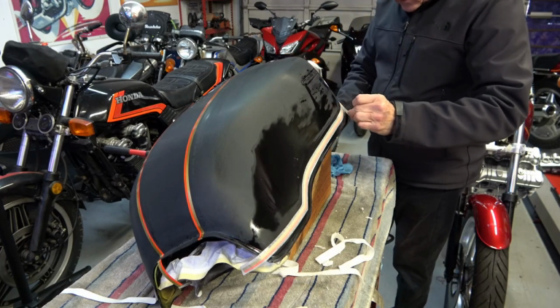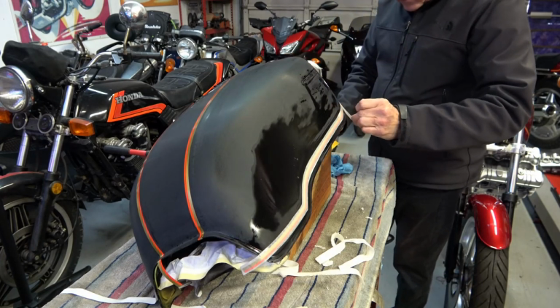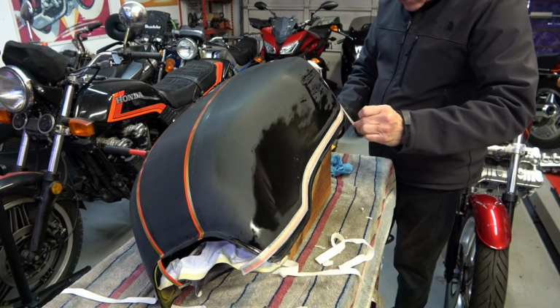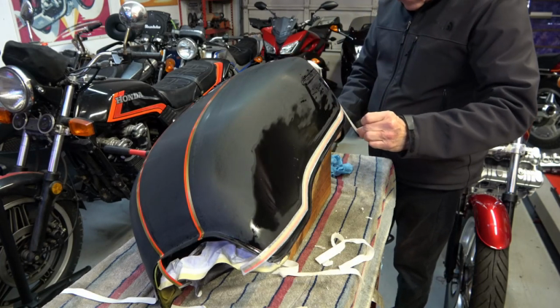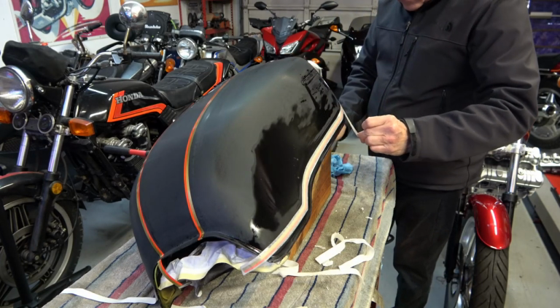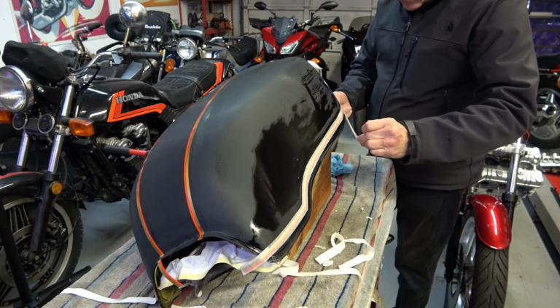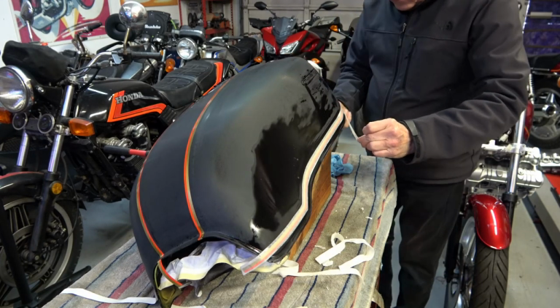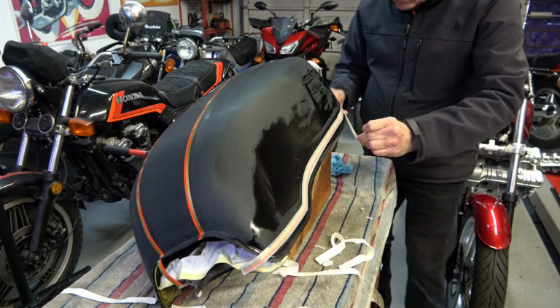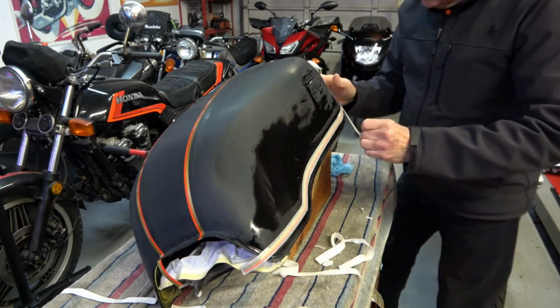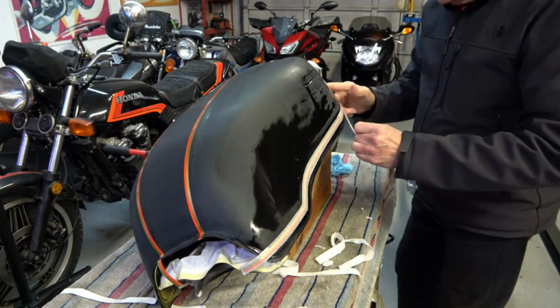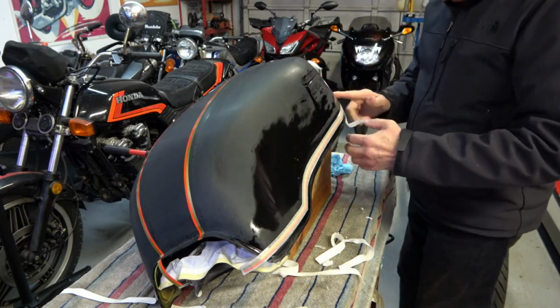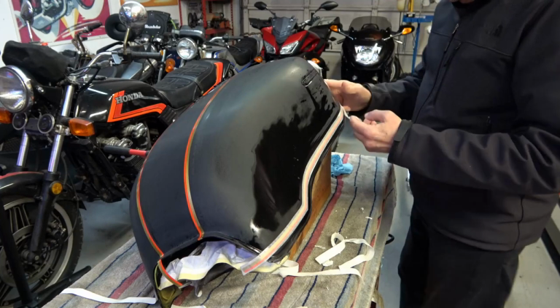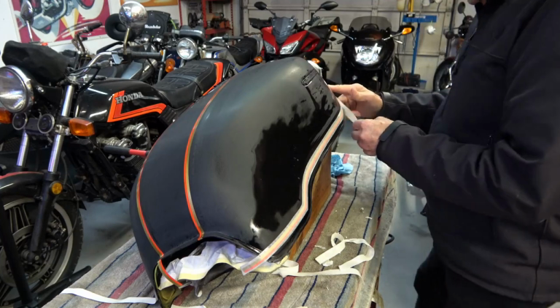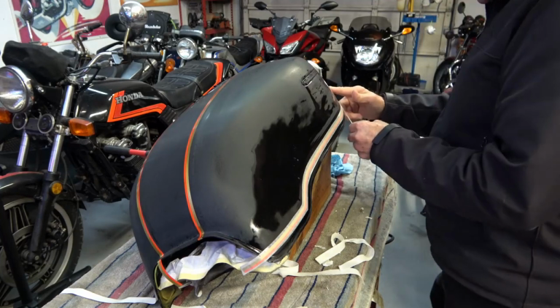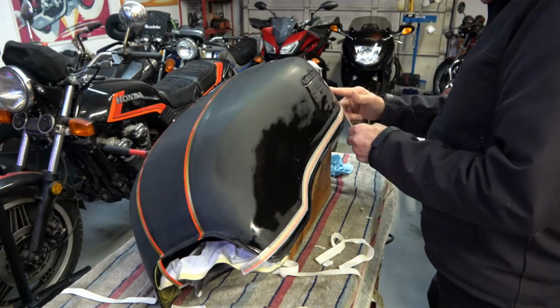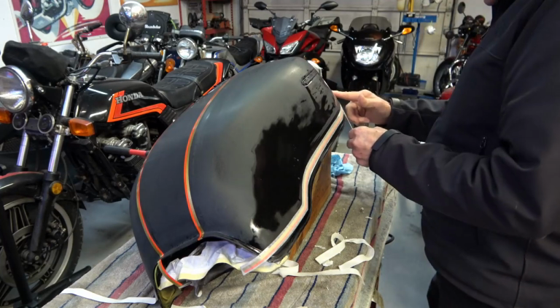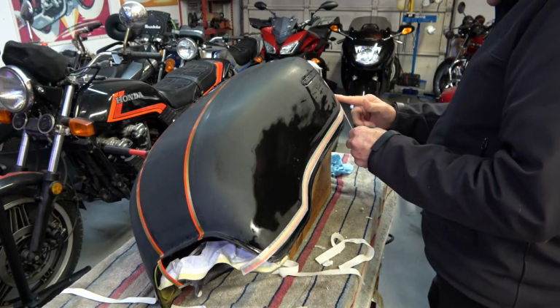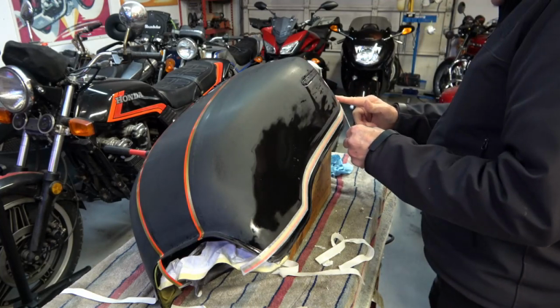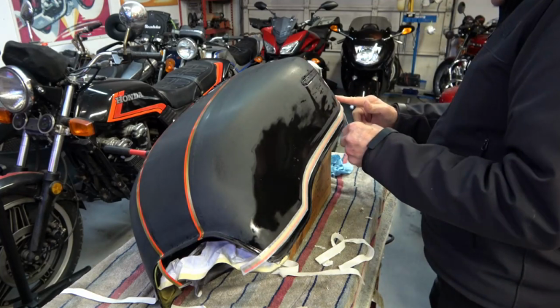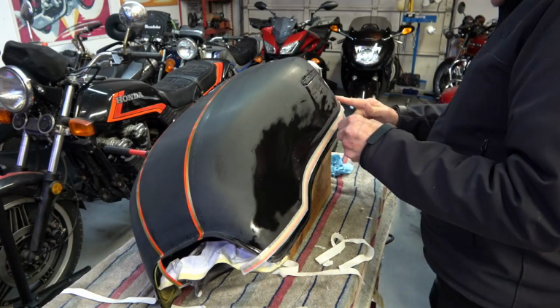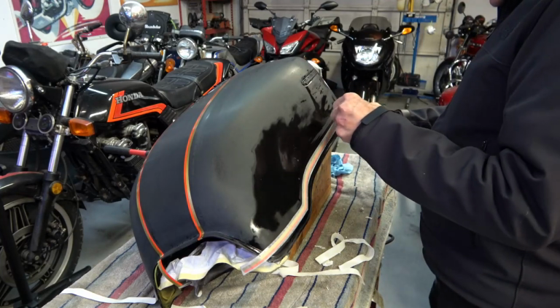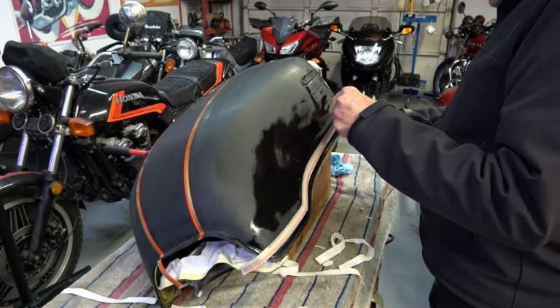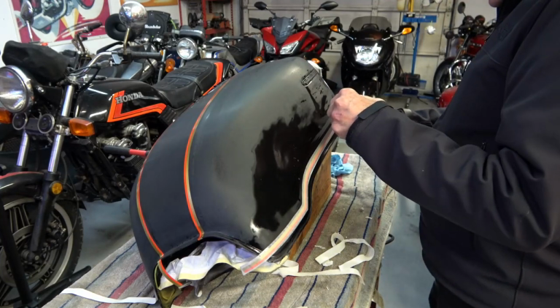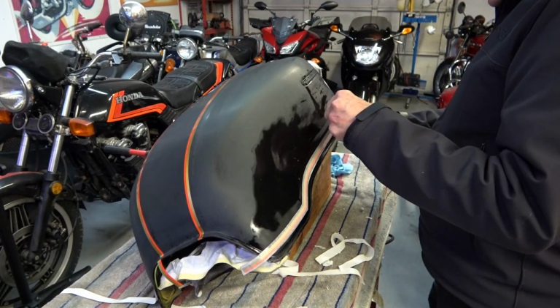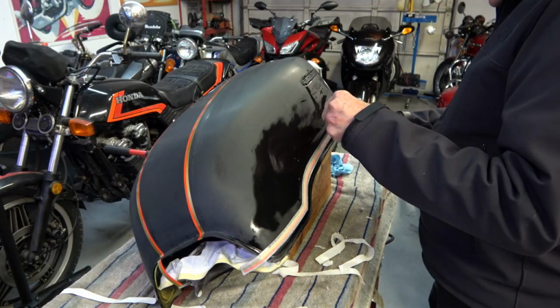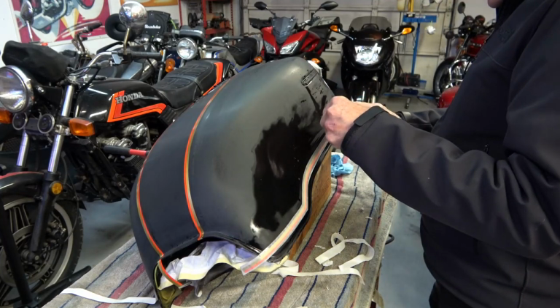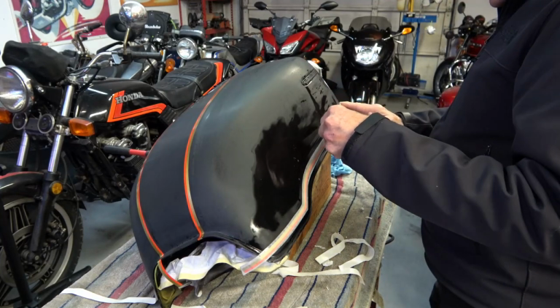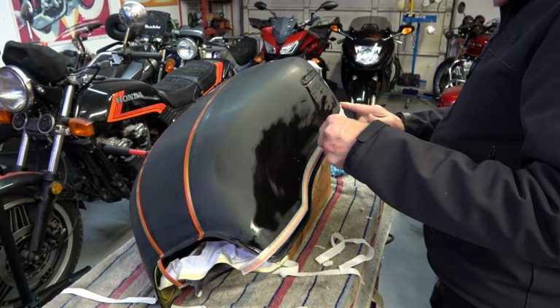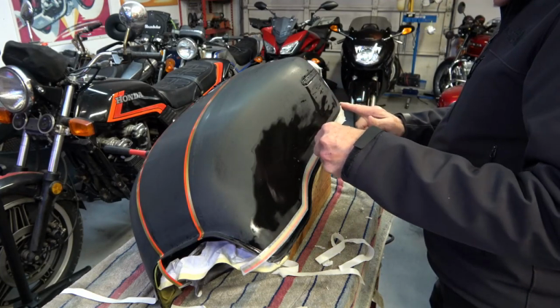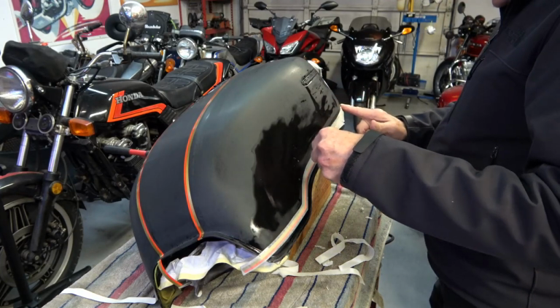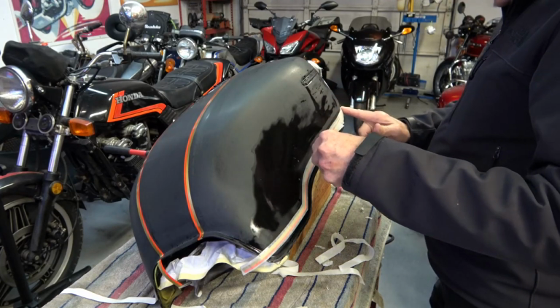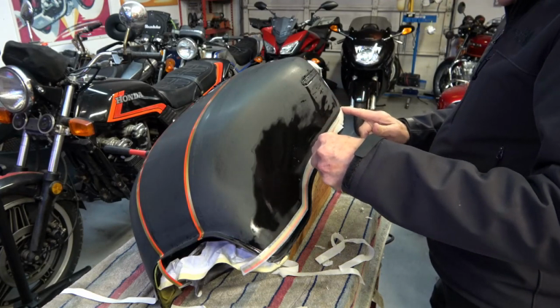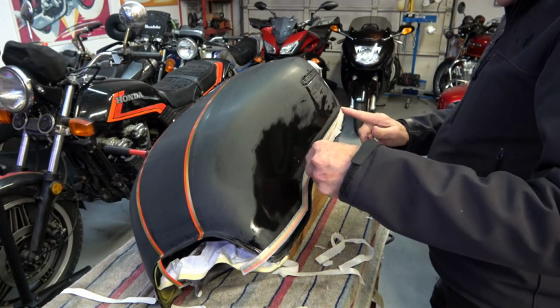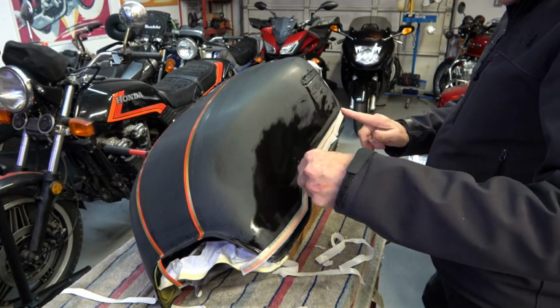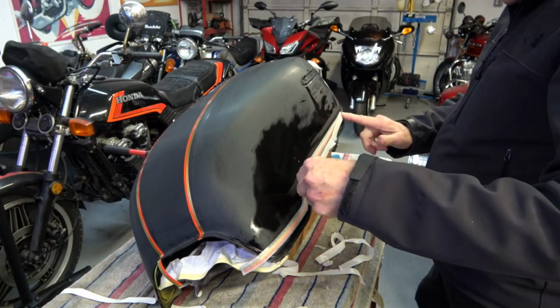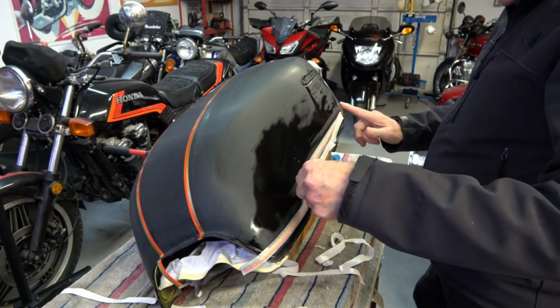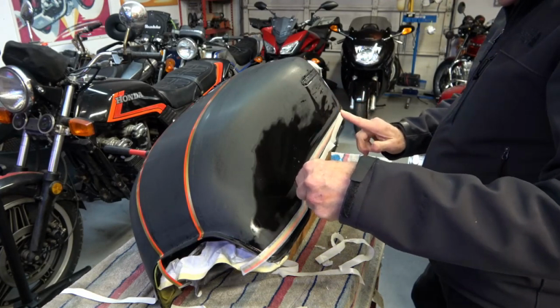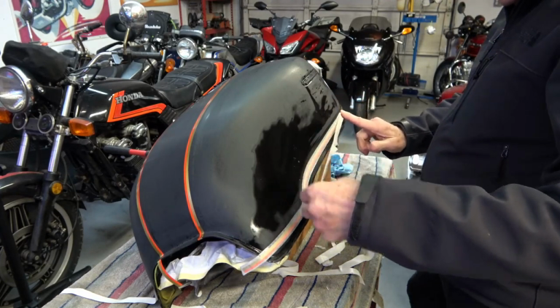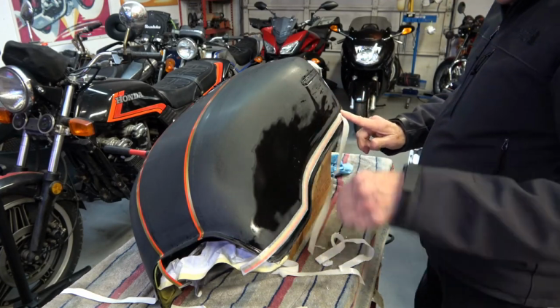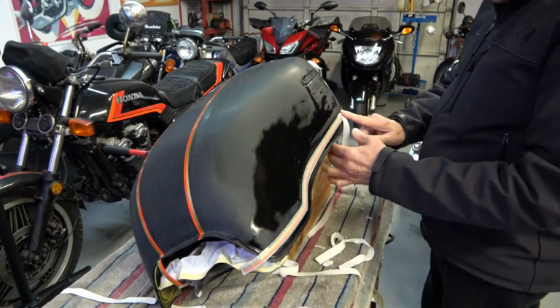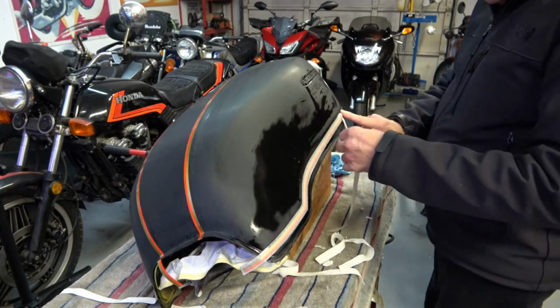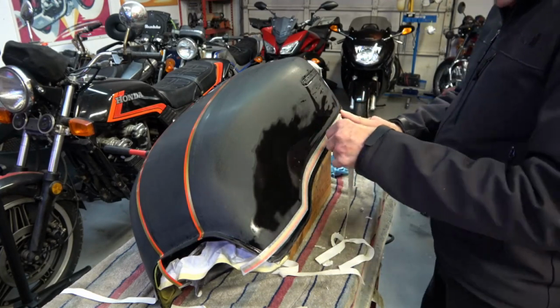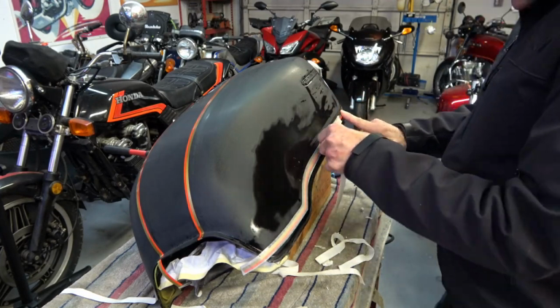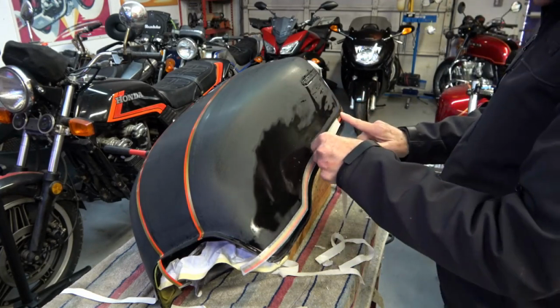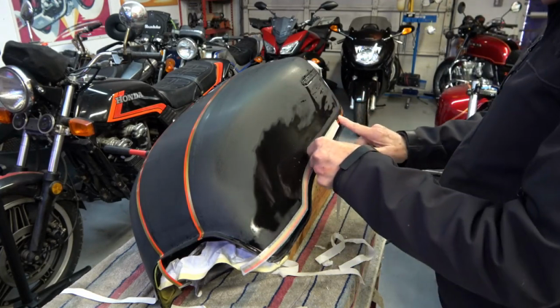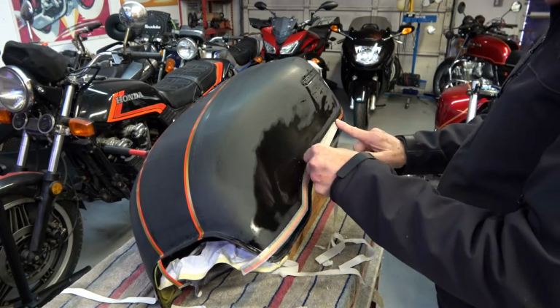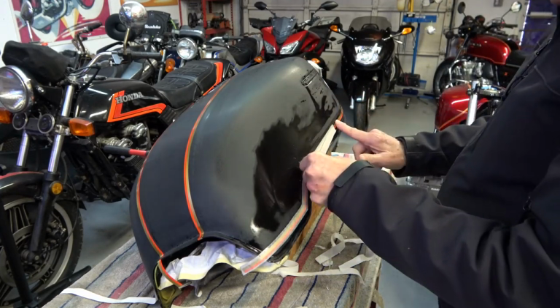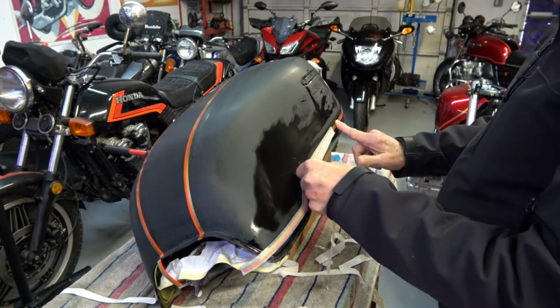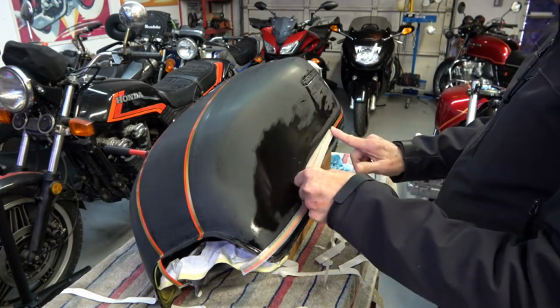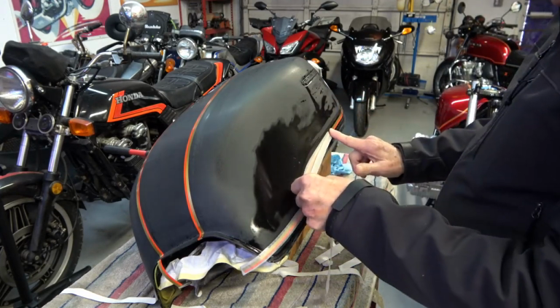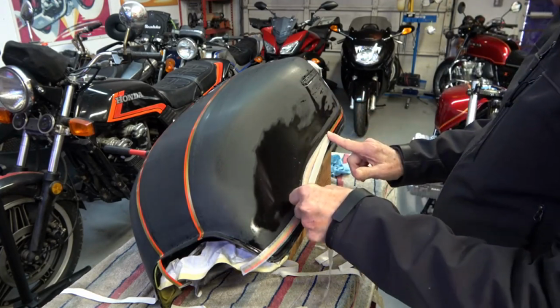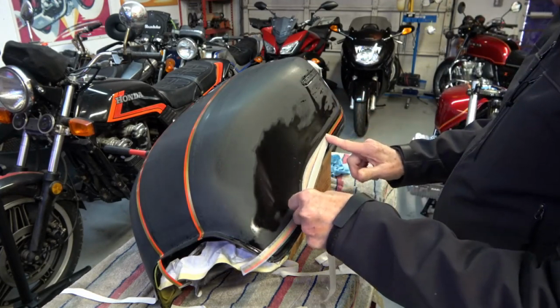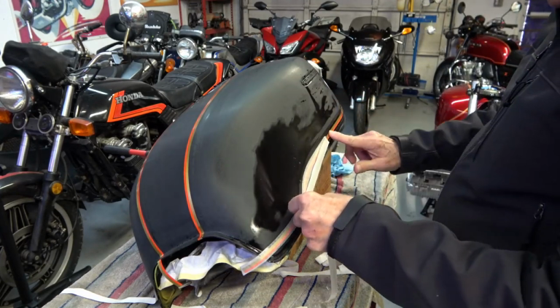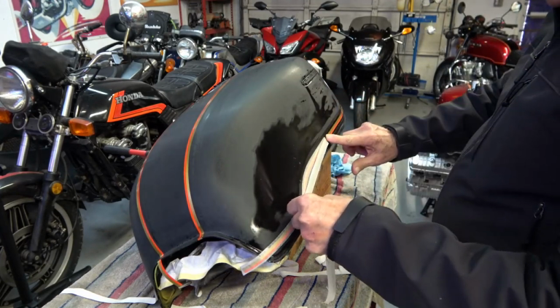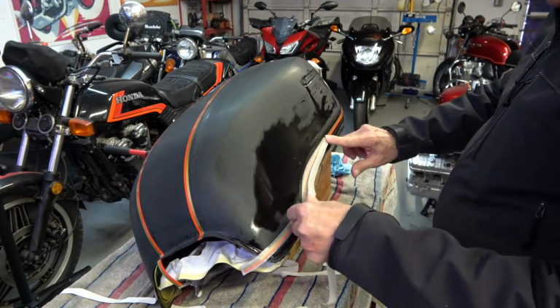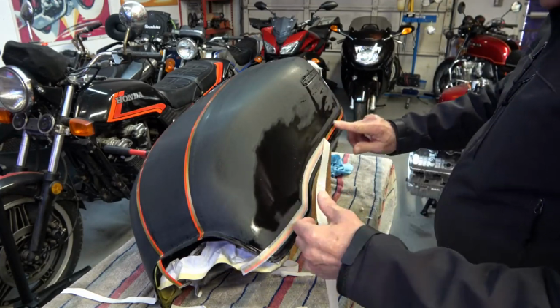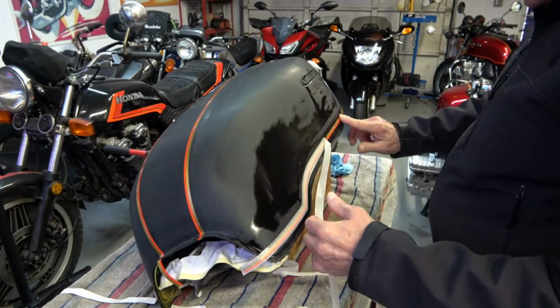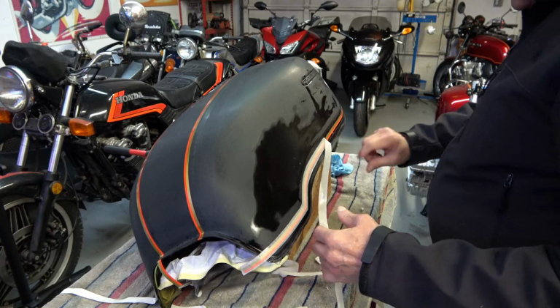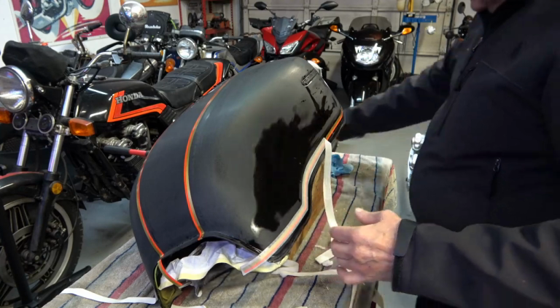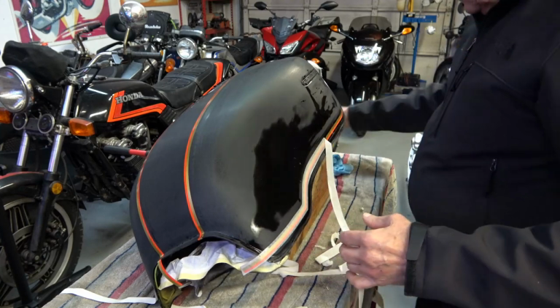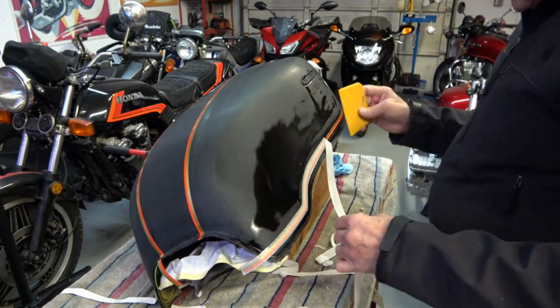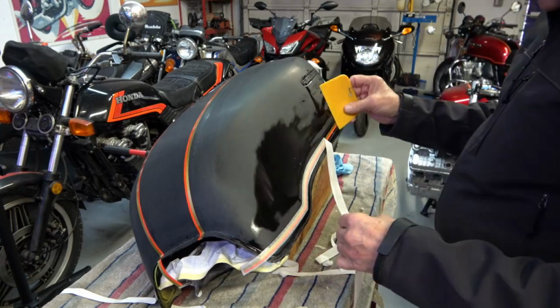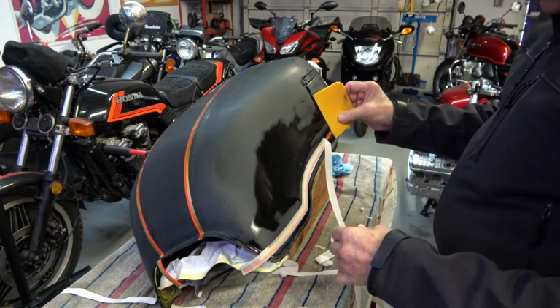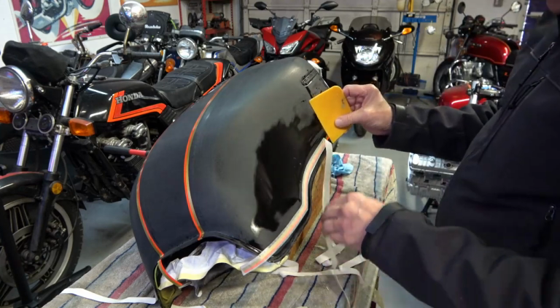The same process applies — you just squeegee it out, then peel off the top paper, and you should be good.